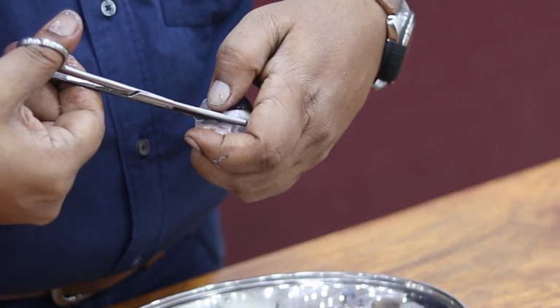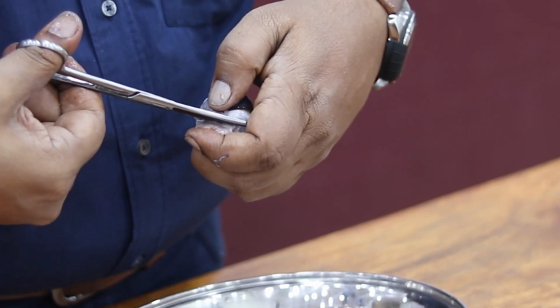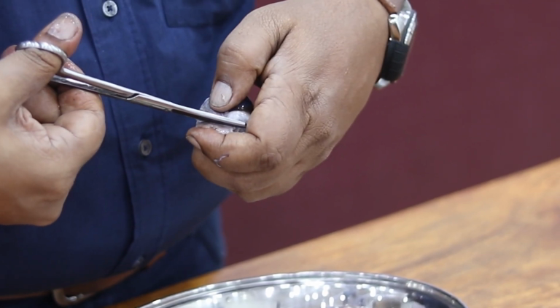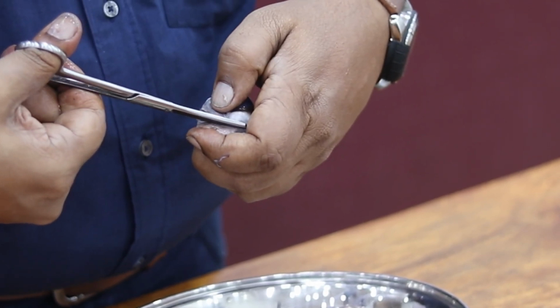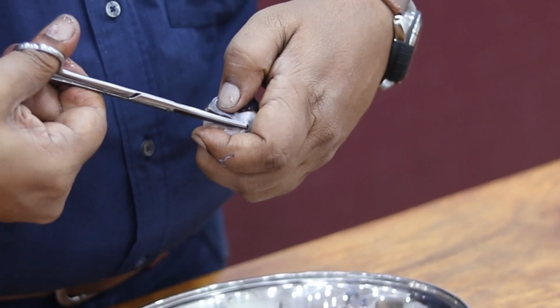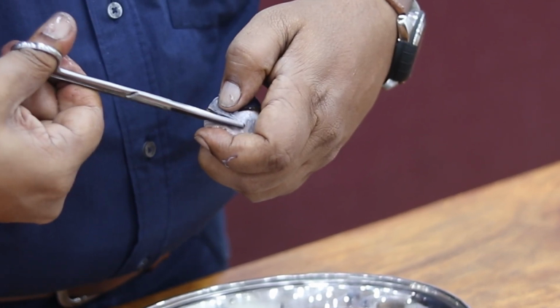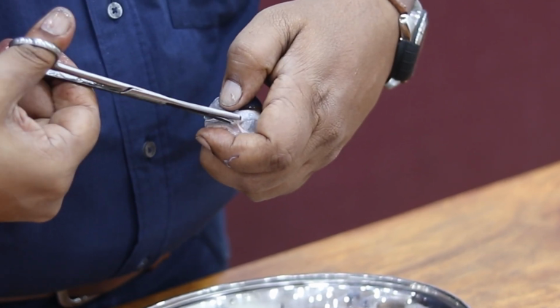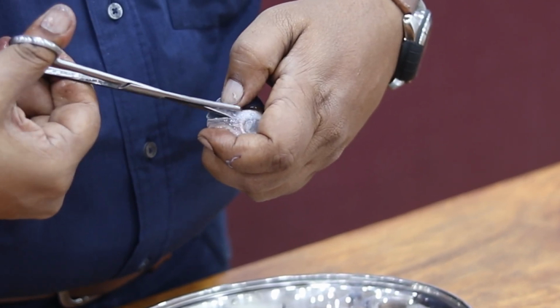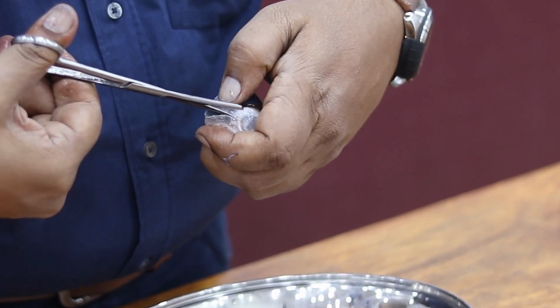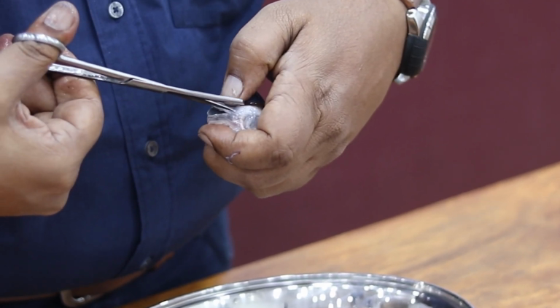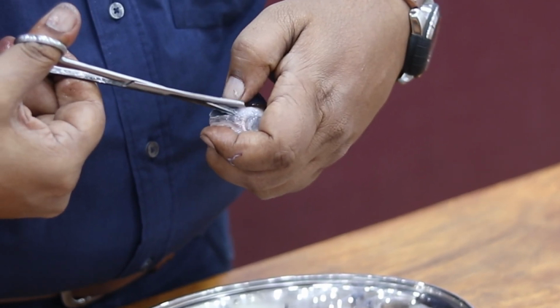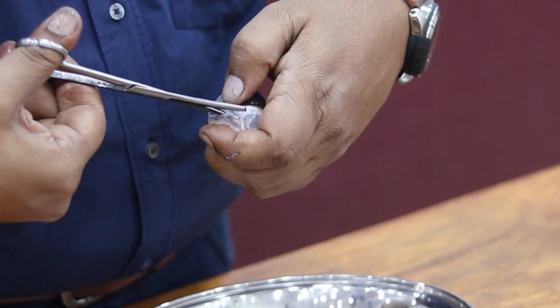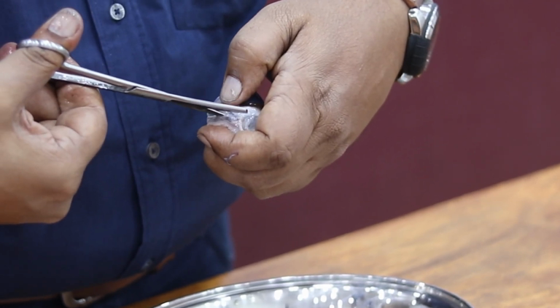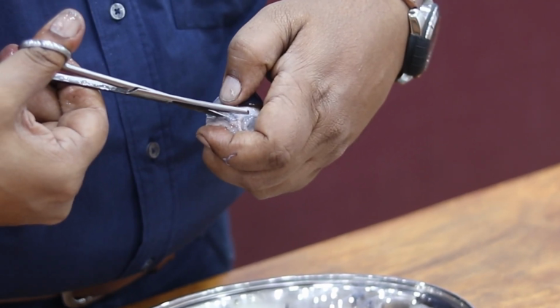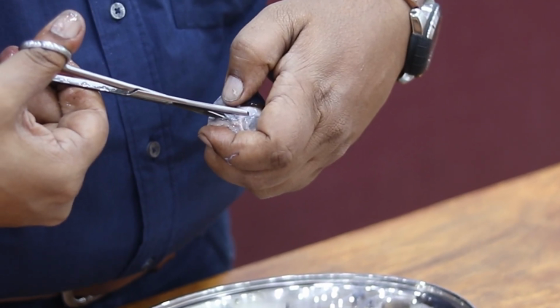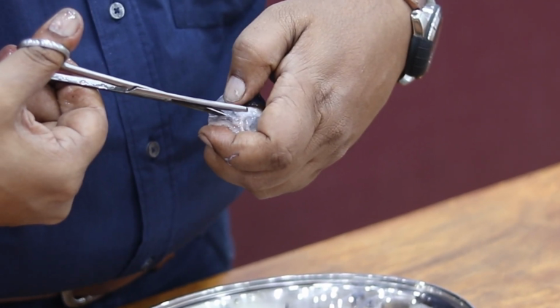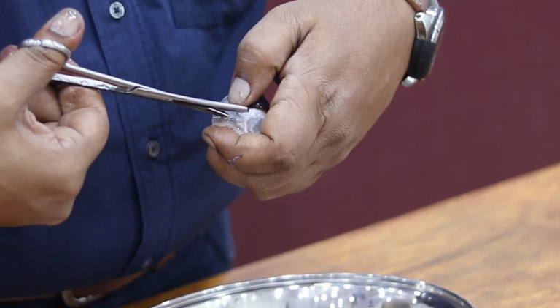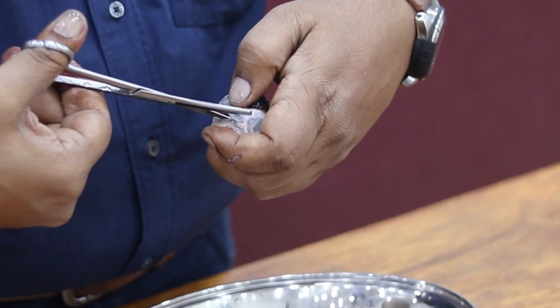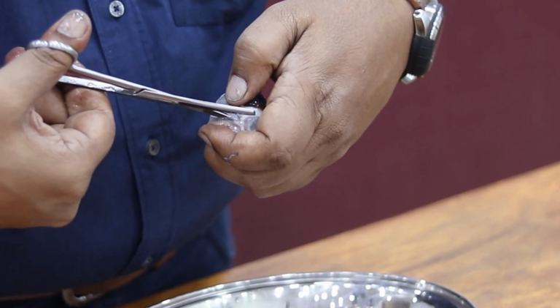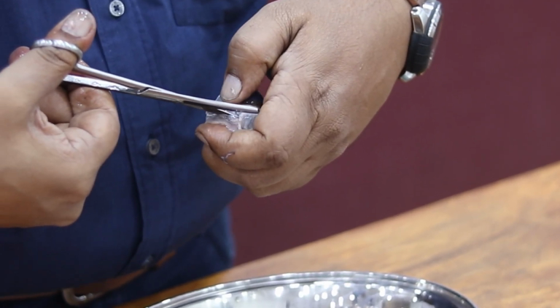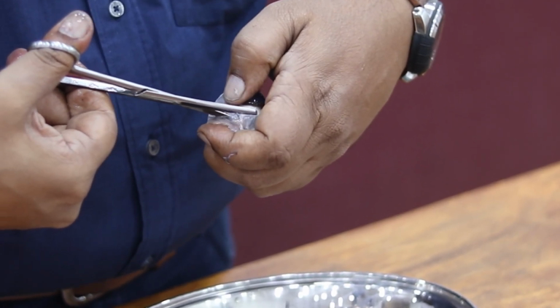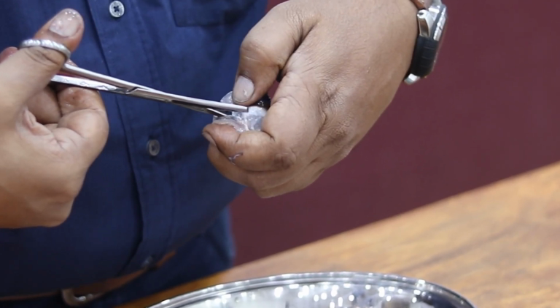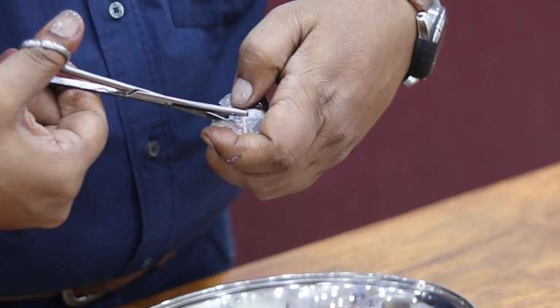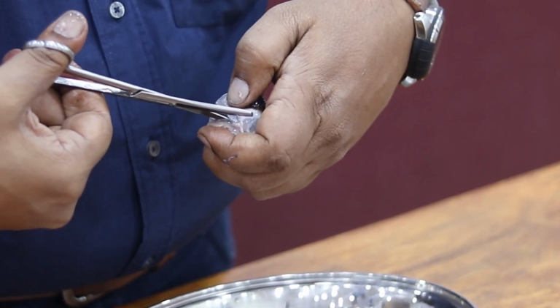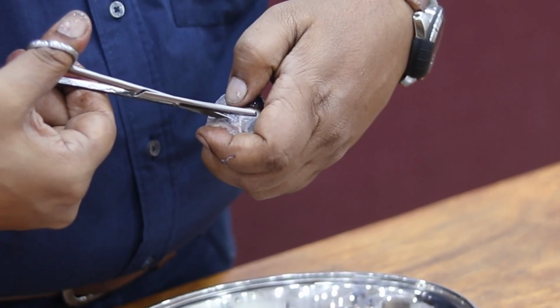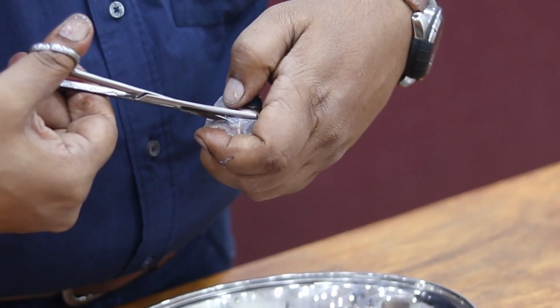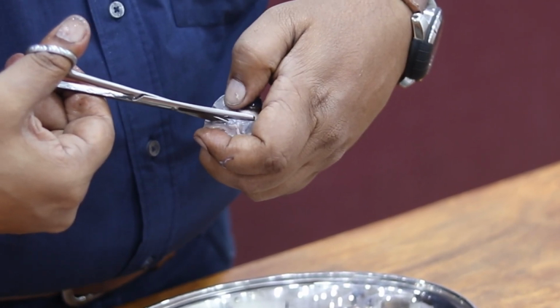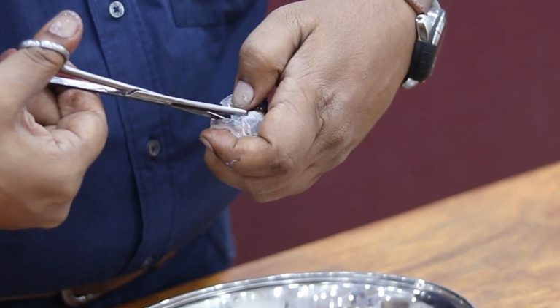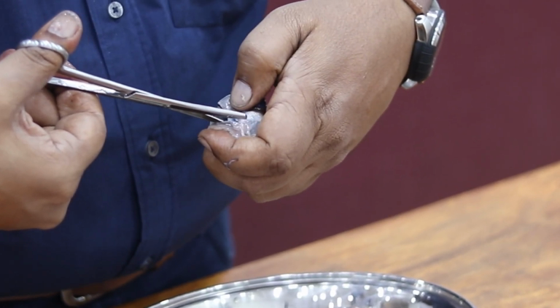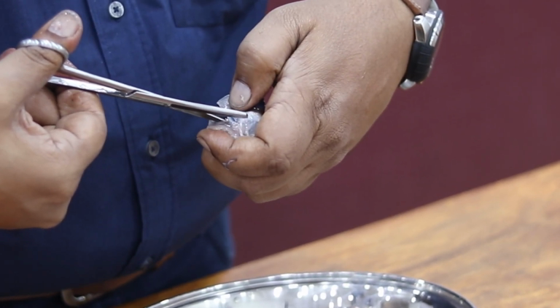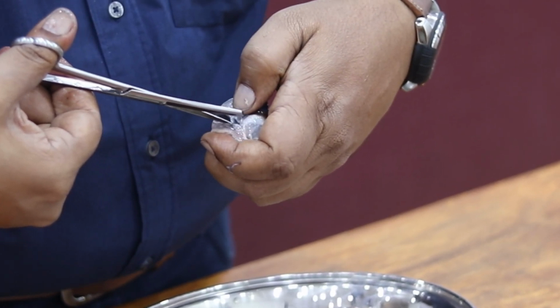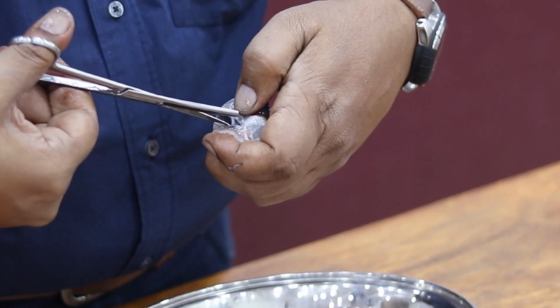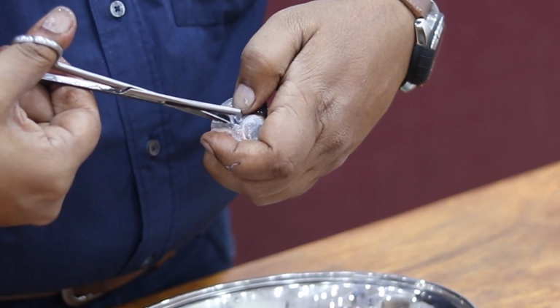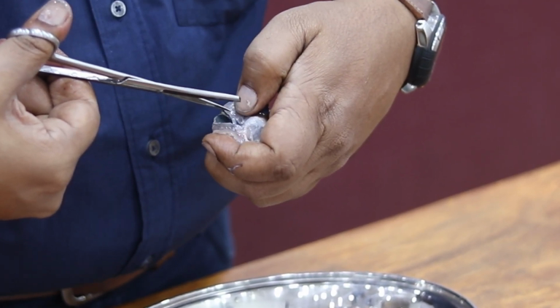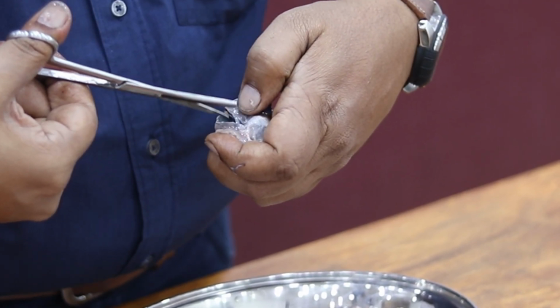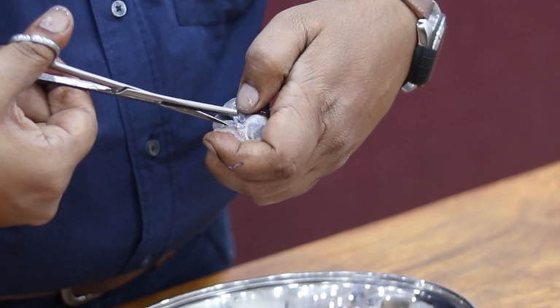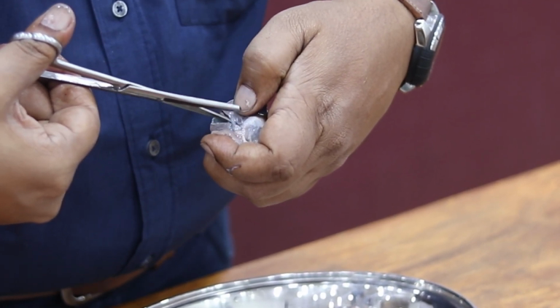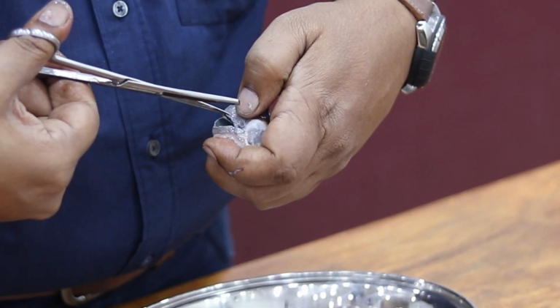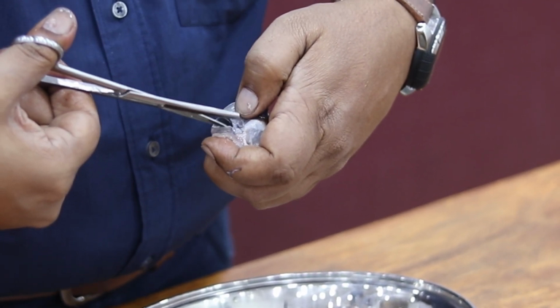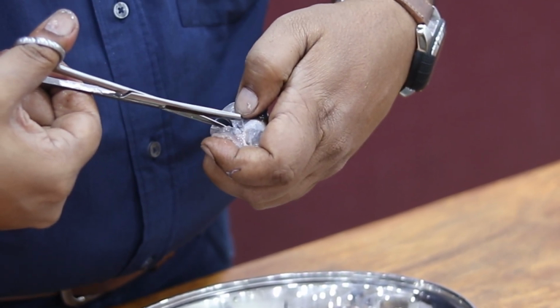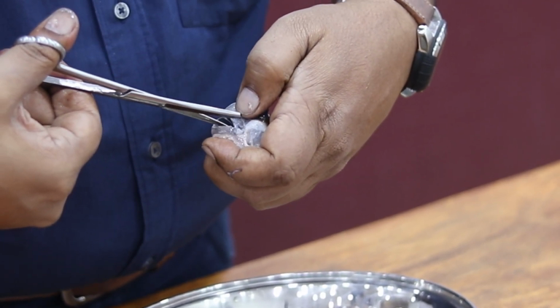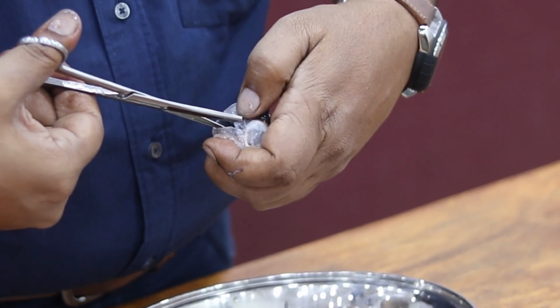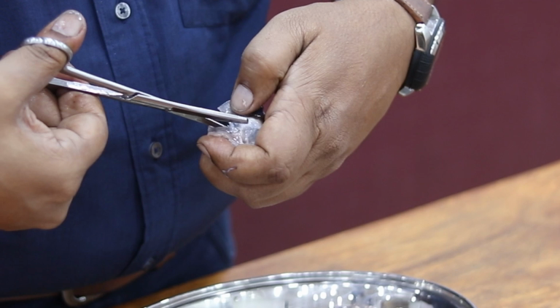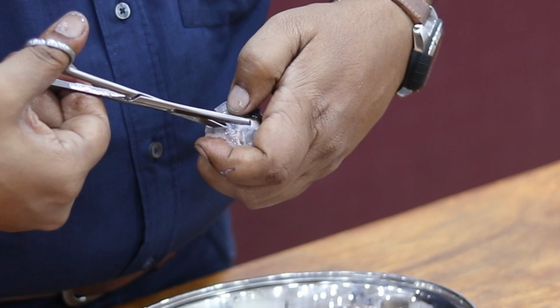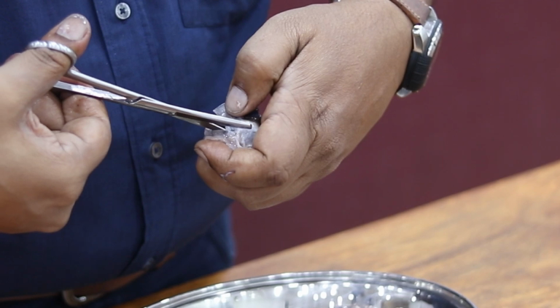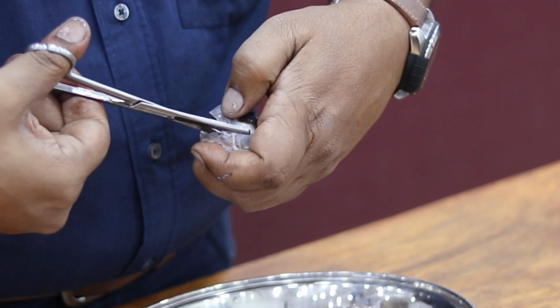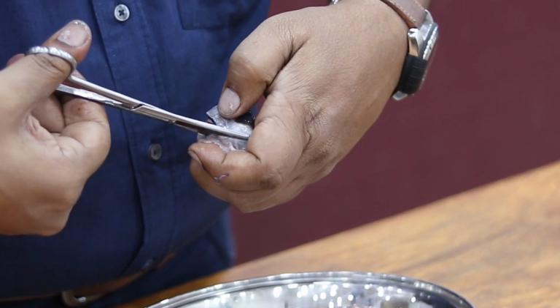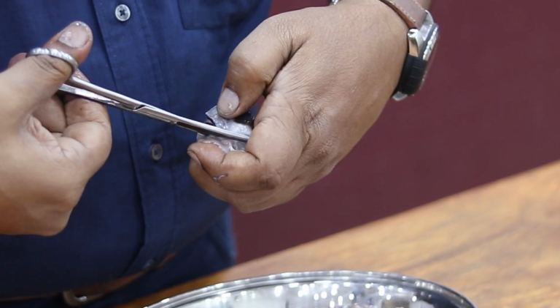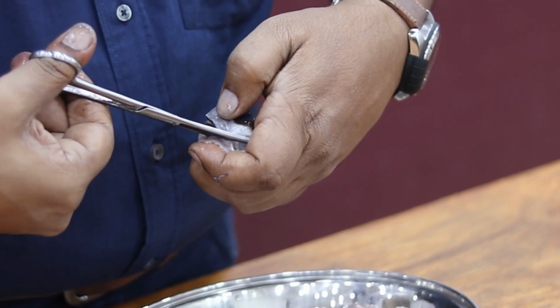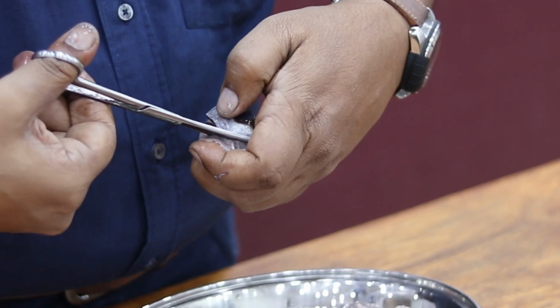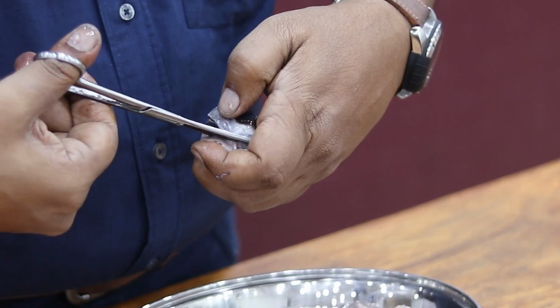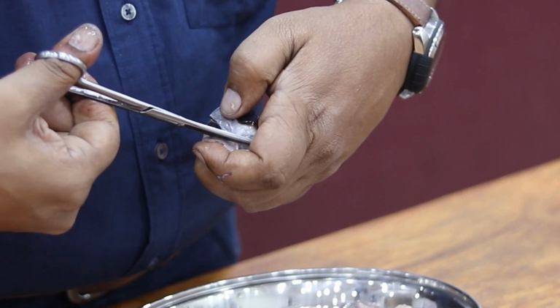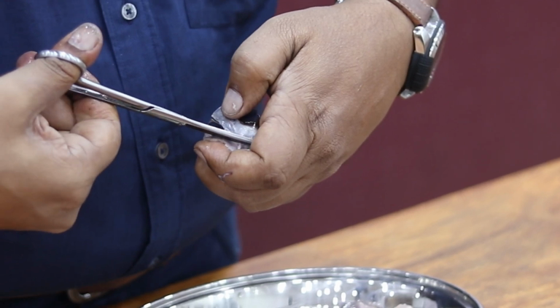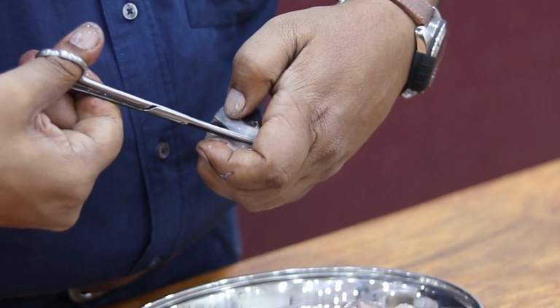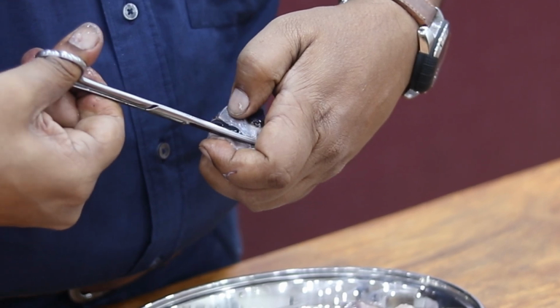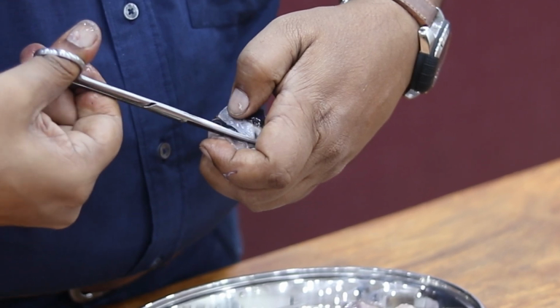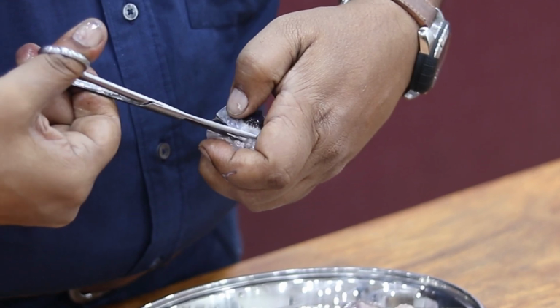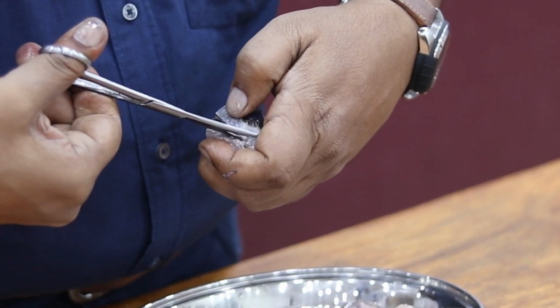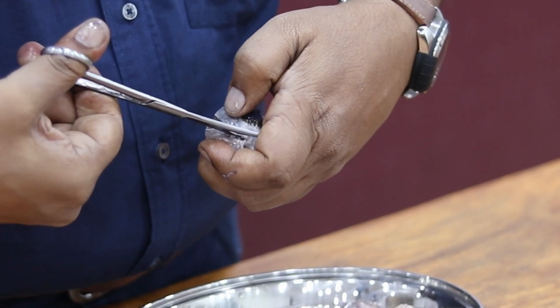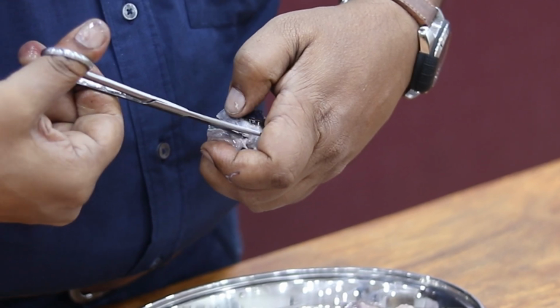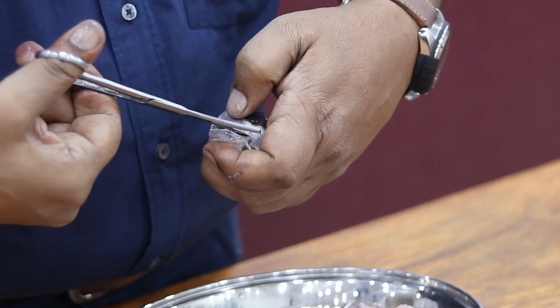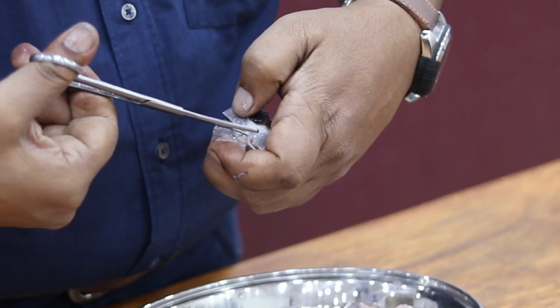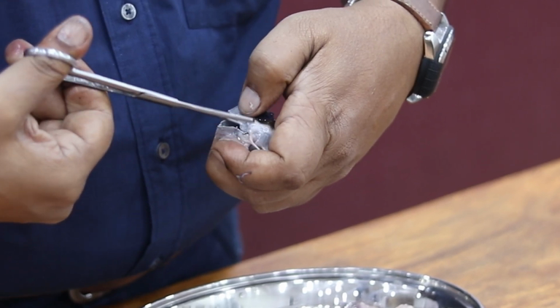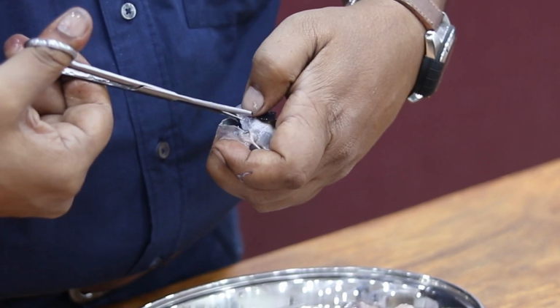The transparent fluid present inside is going to ooze out now. I'm touching it — it's very soft.